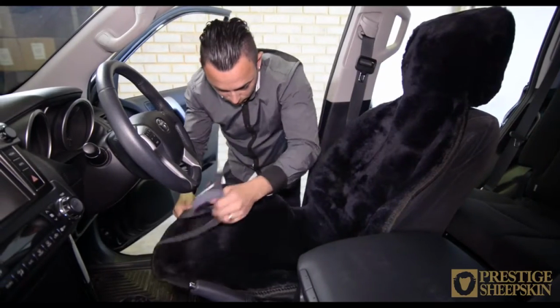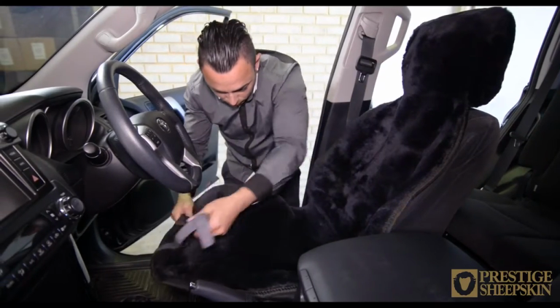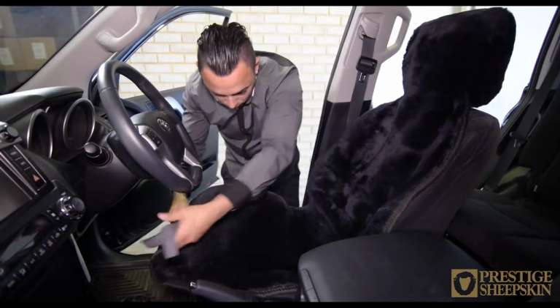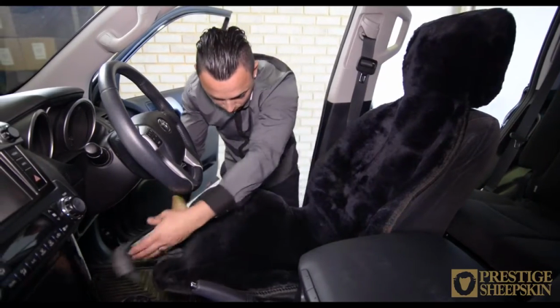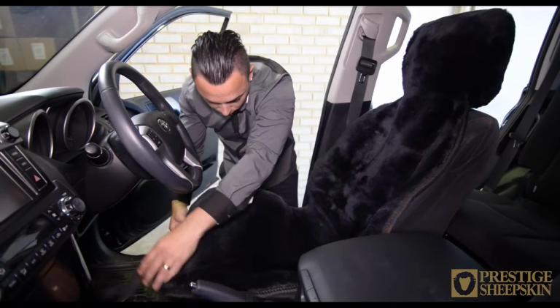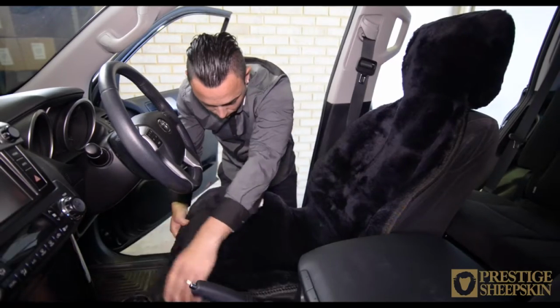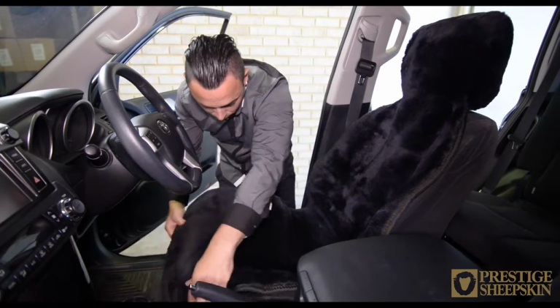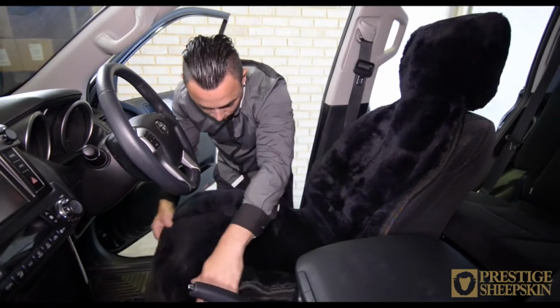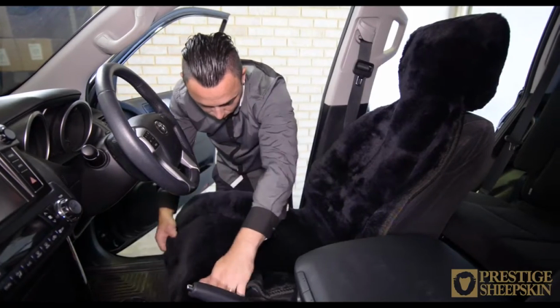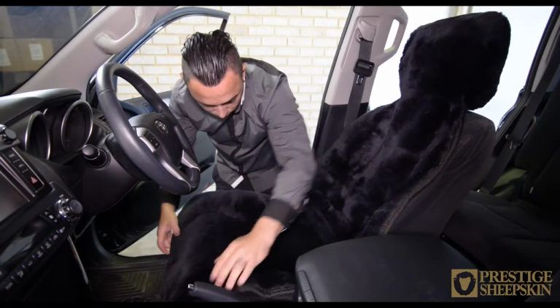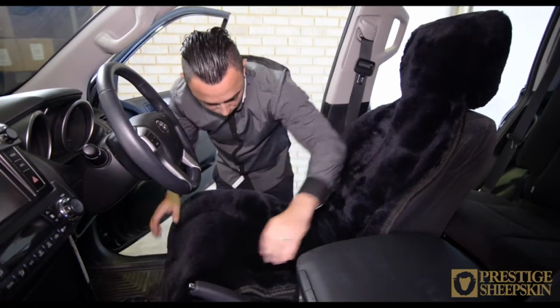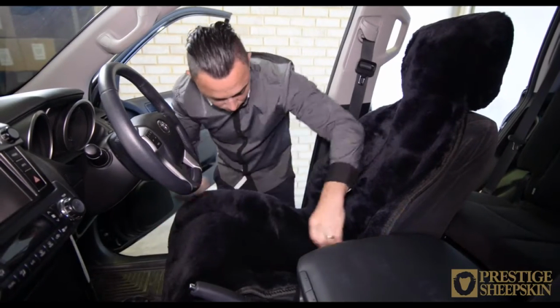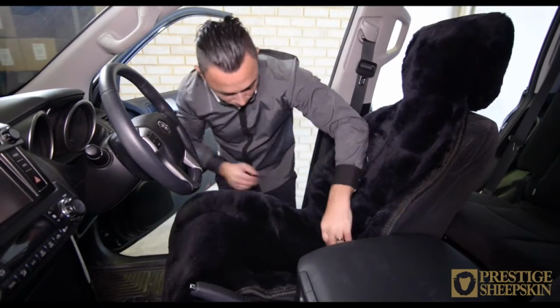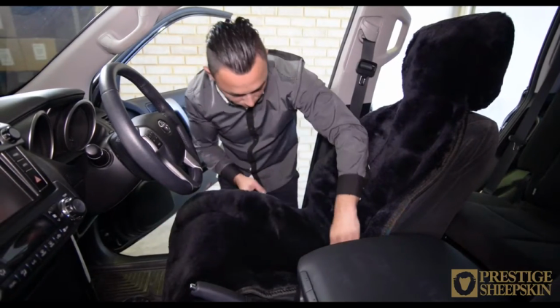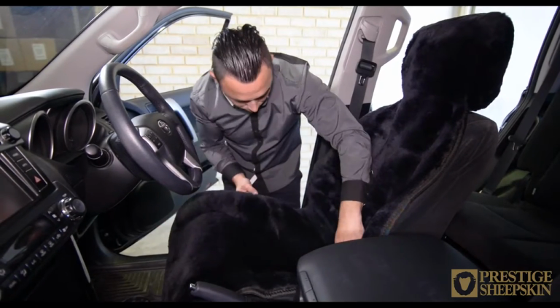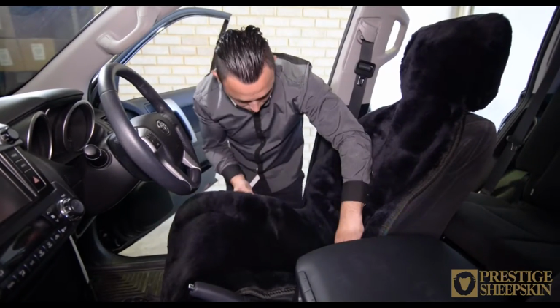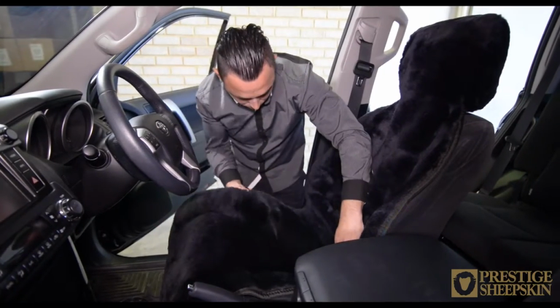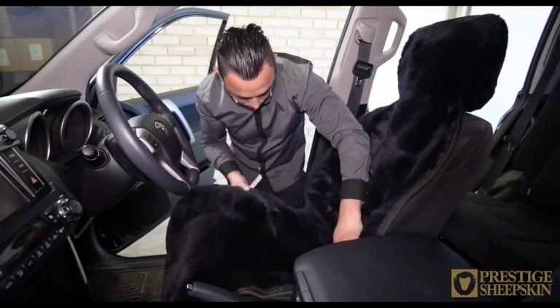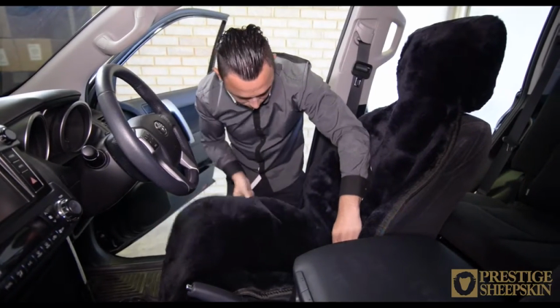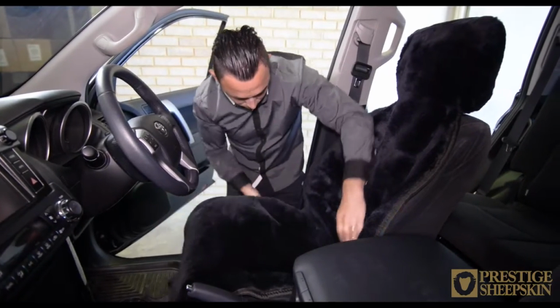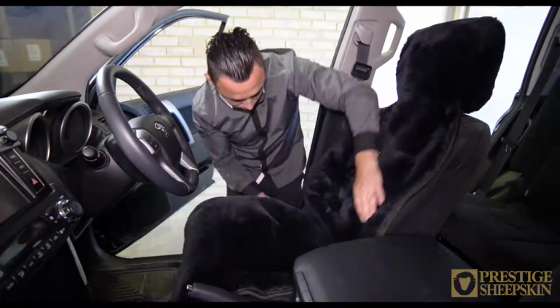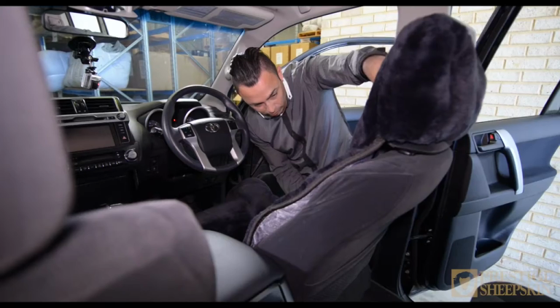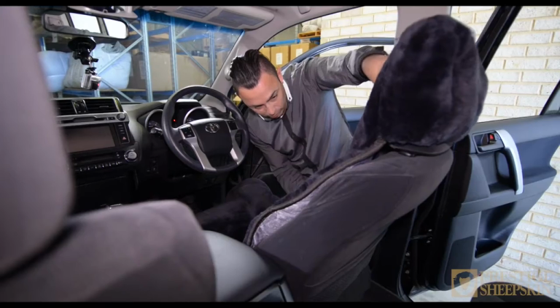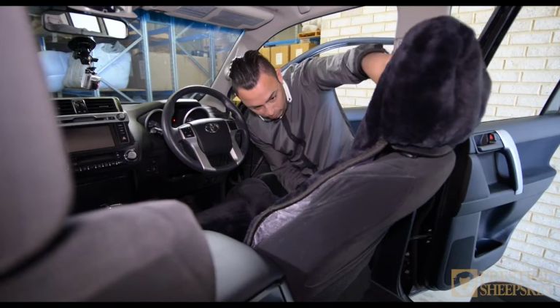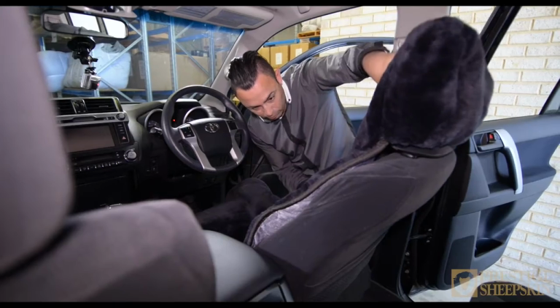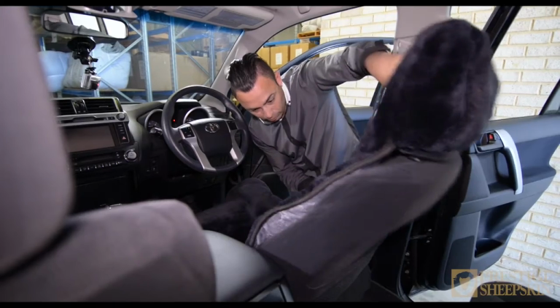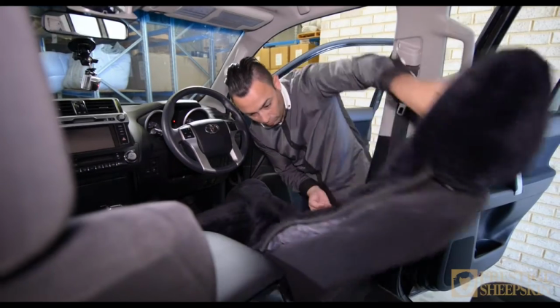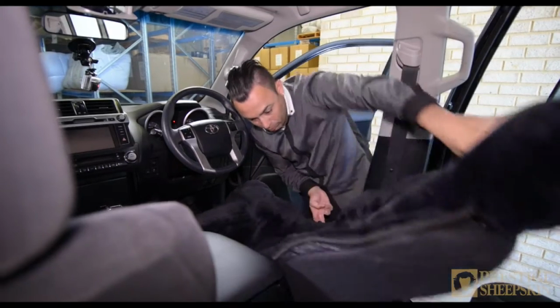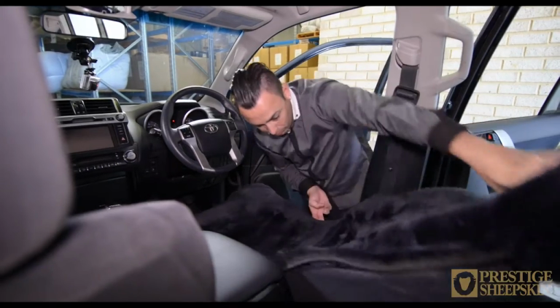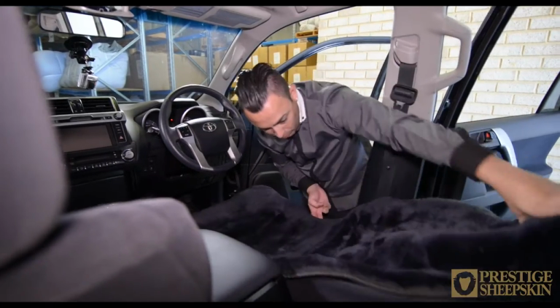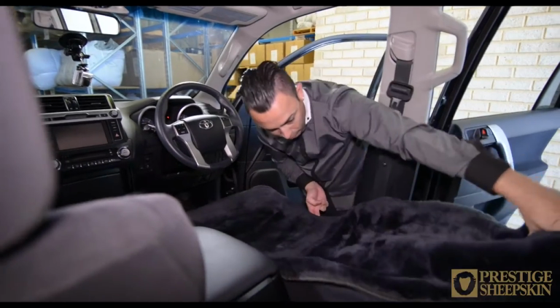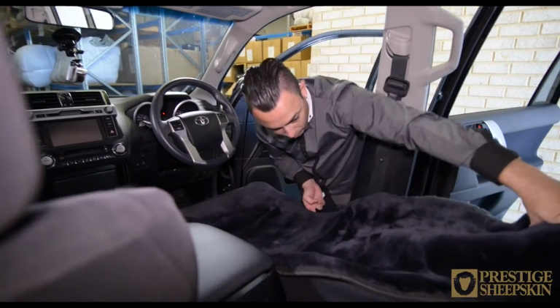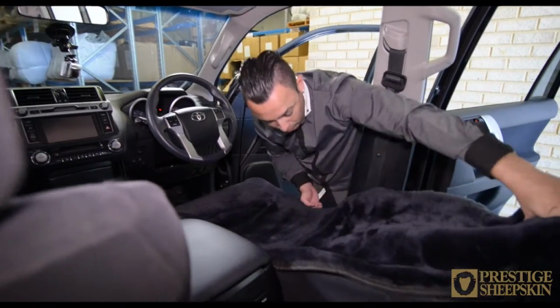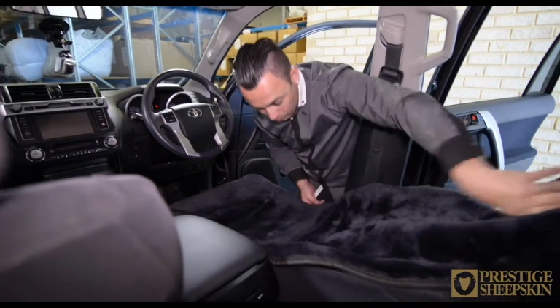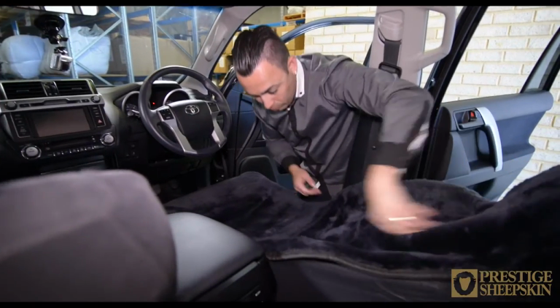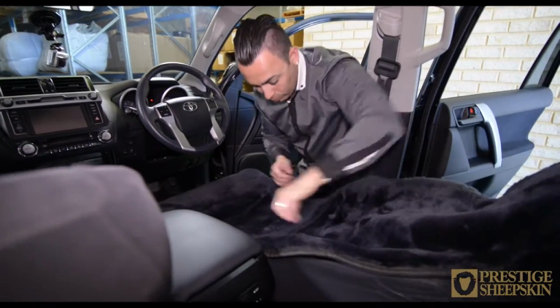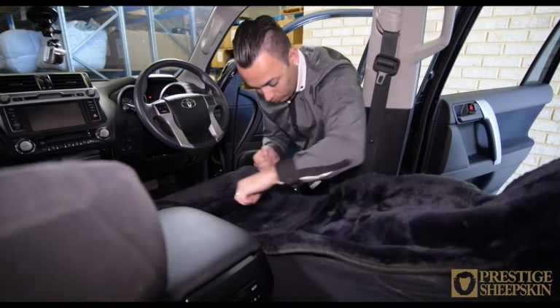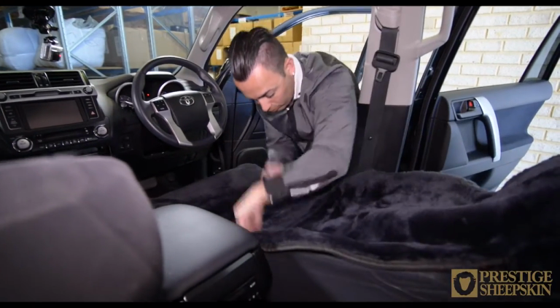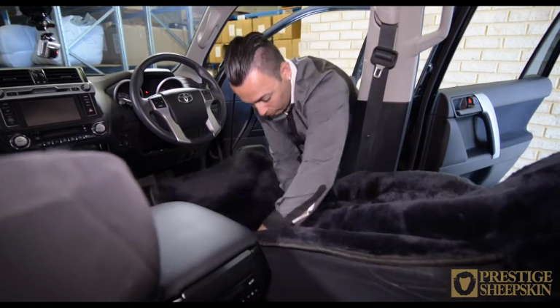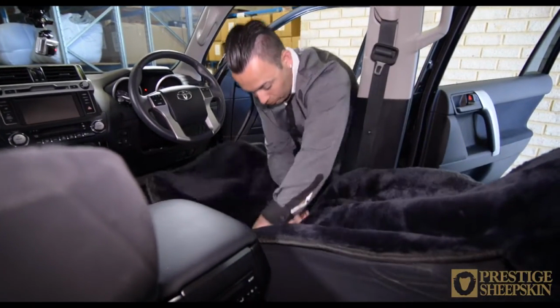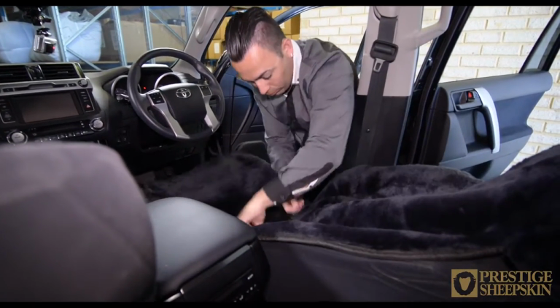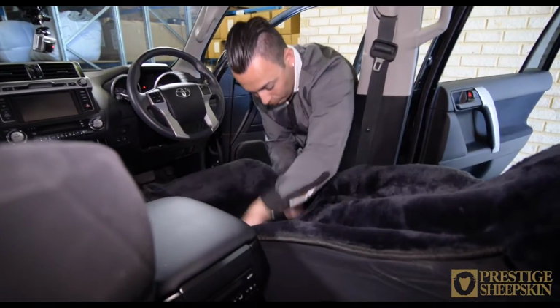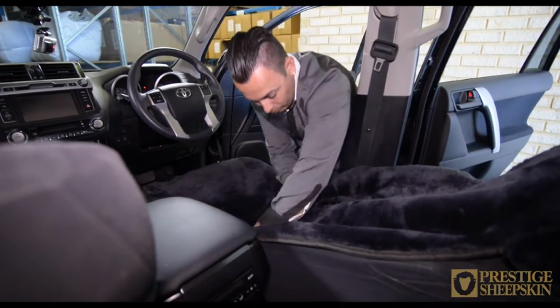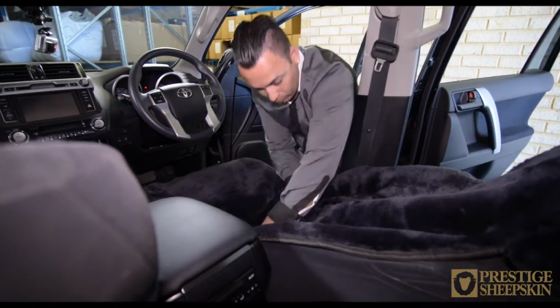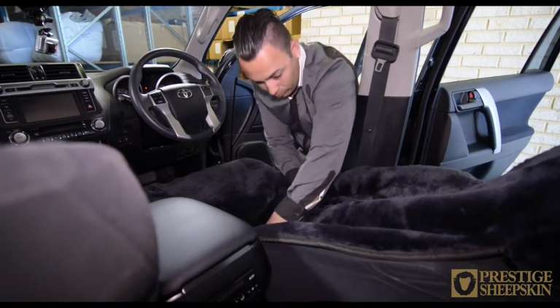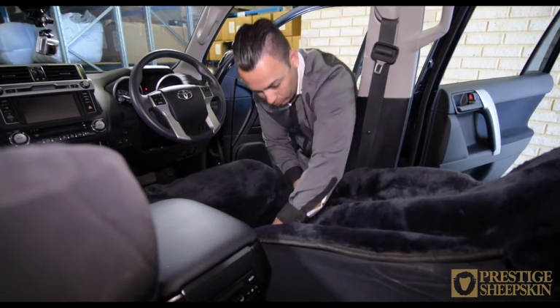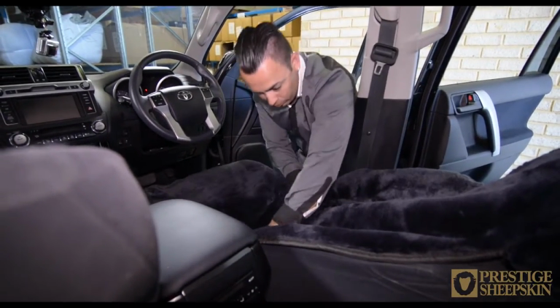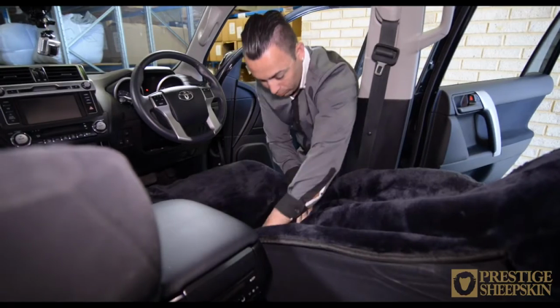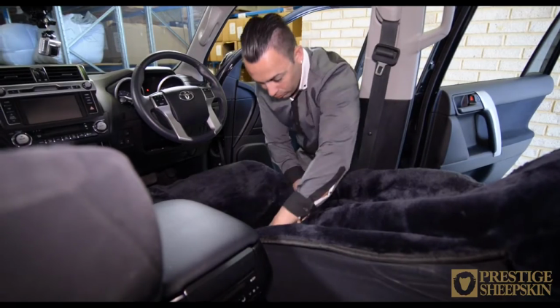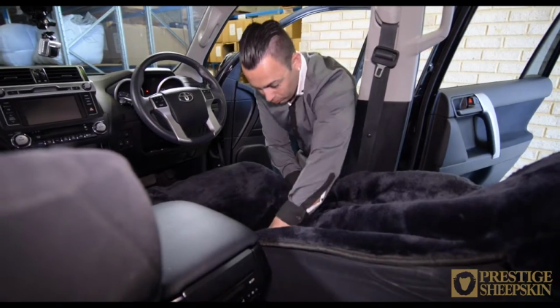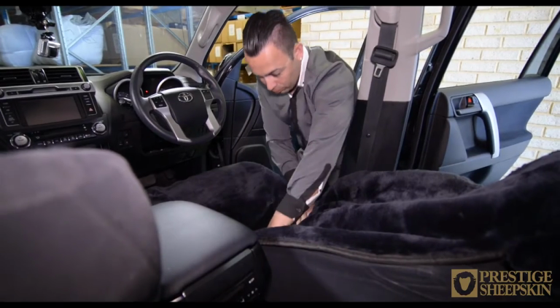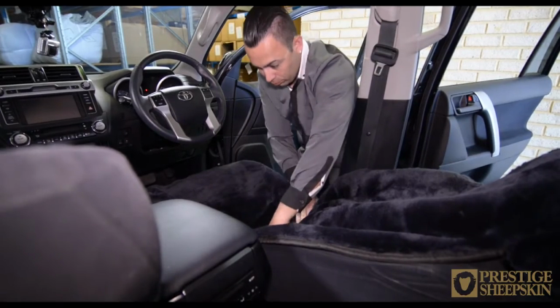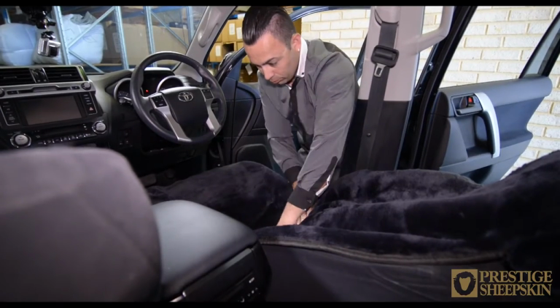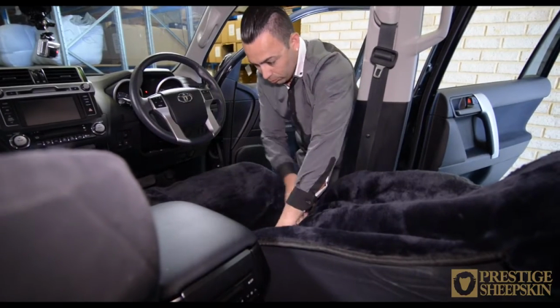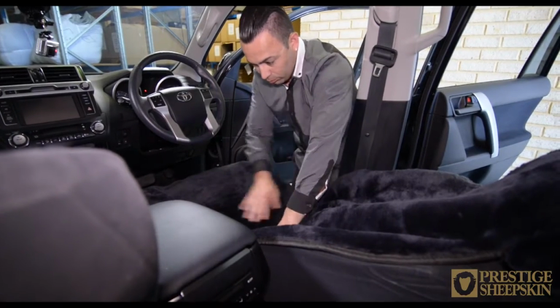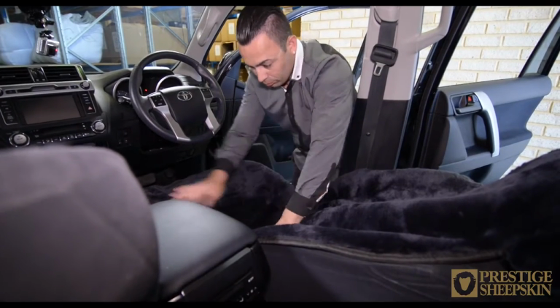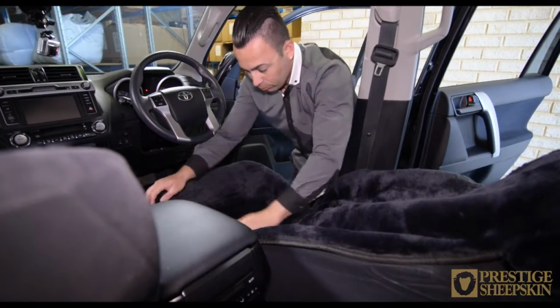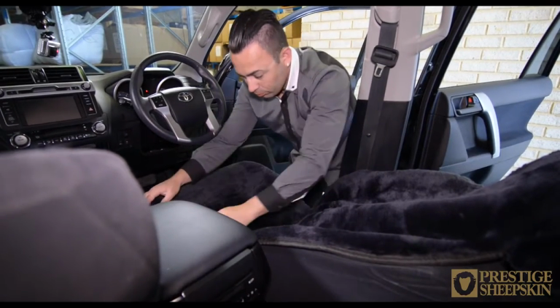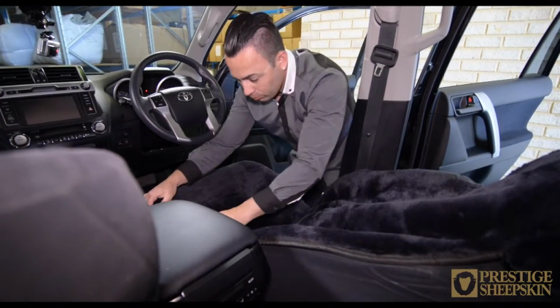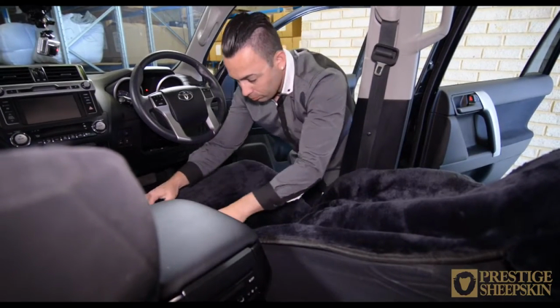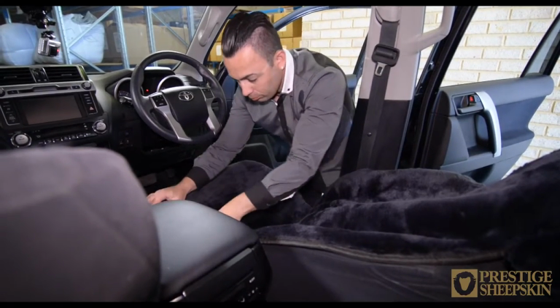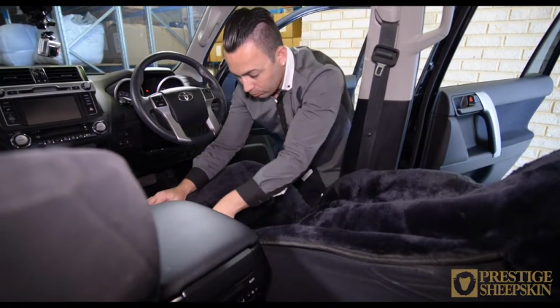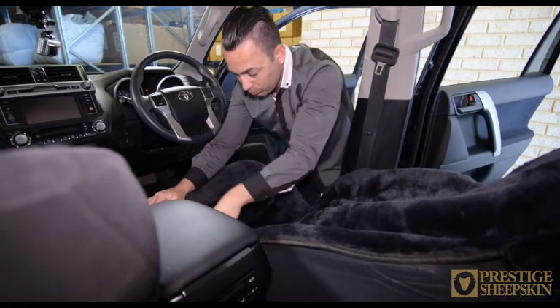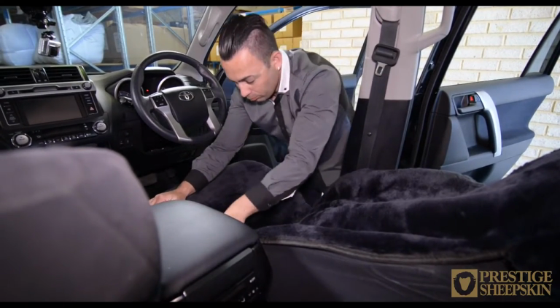Place the base of the cover on the base of the seat. Lean the seat top back and push in the center of the cover to make a secure, firm fit.